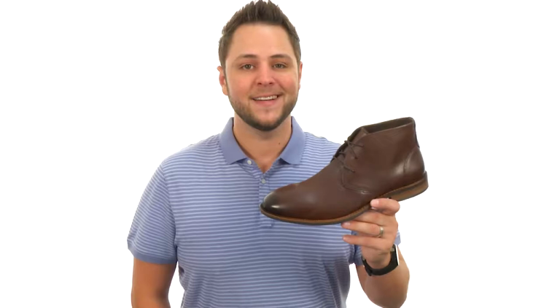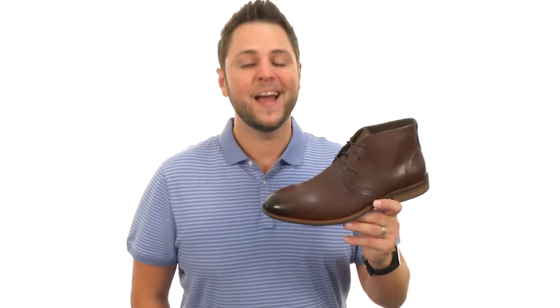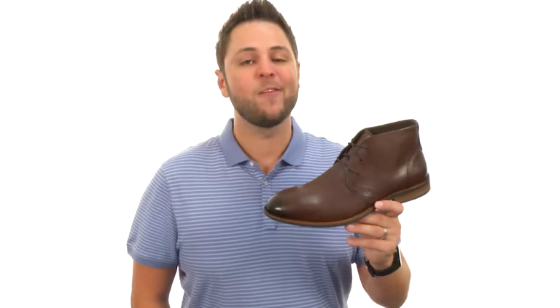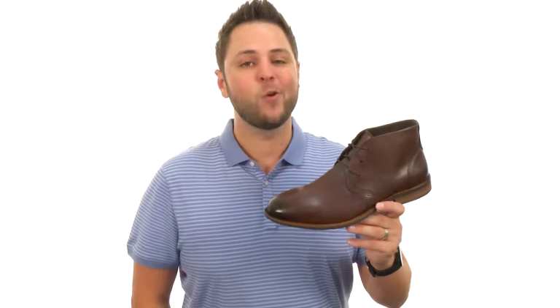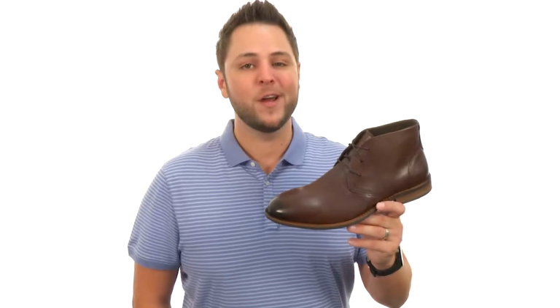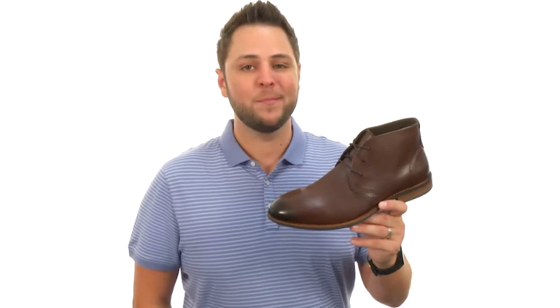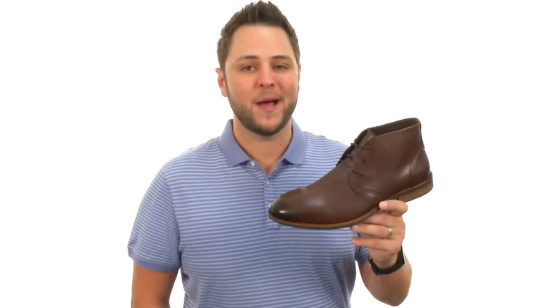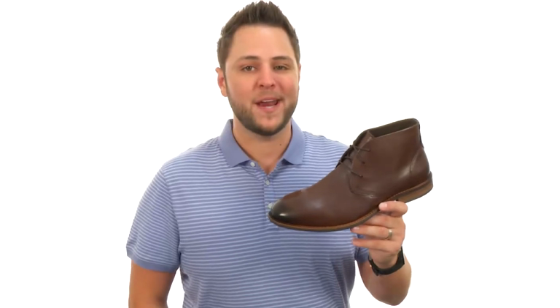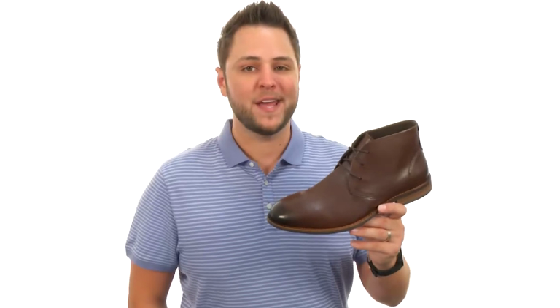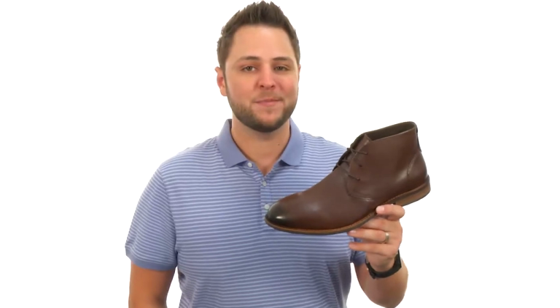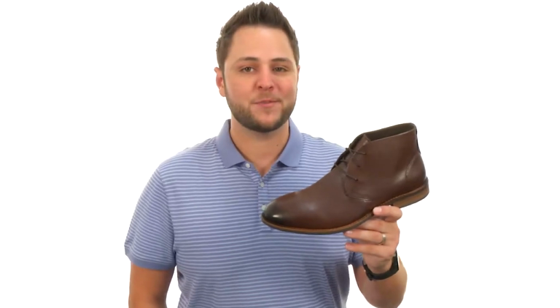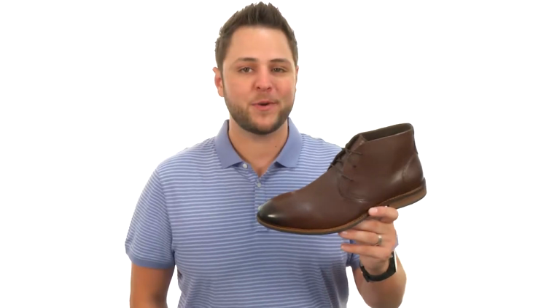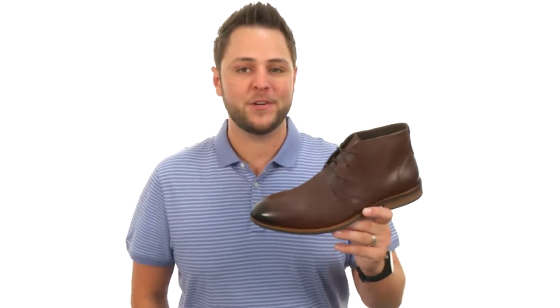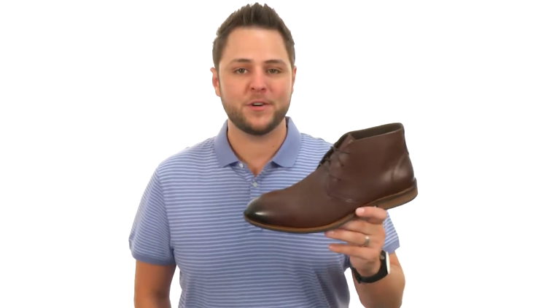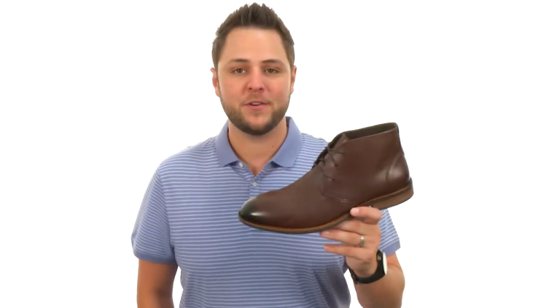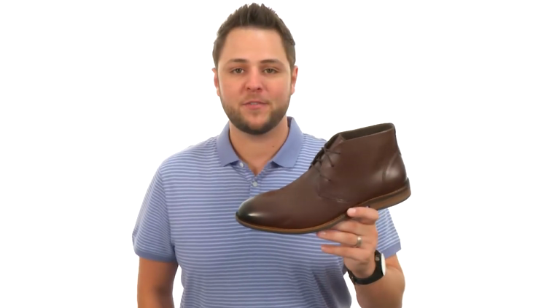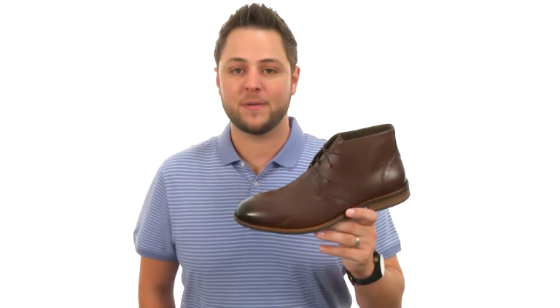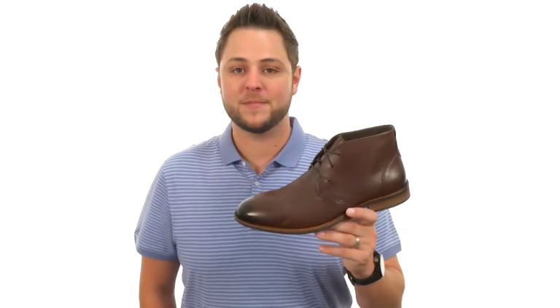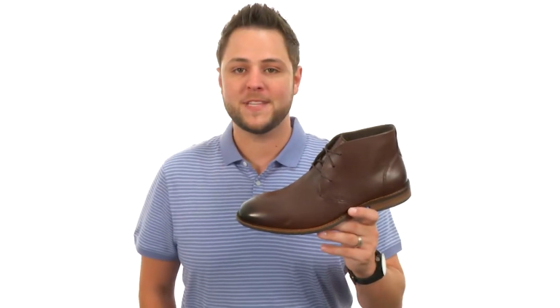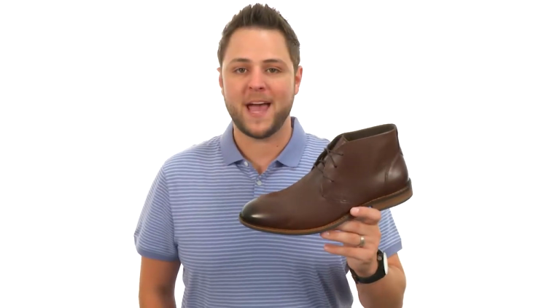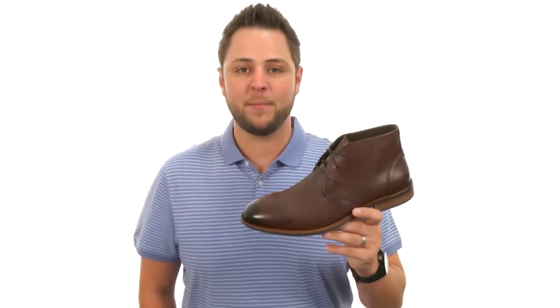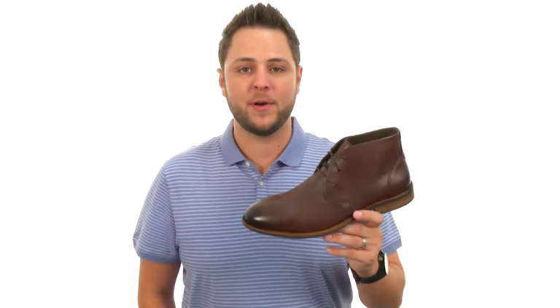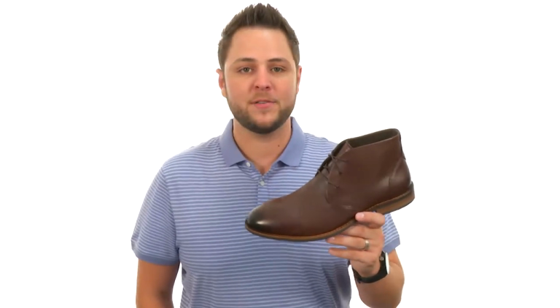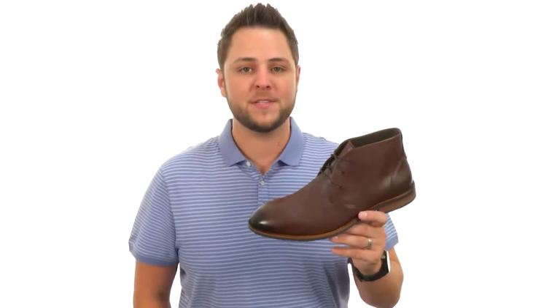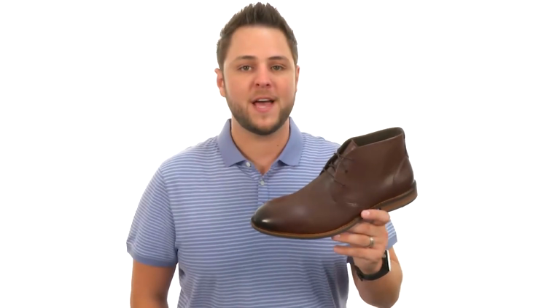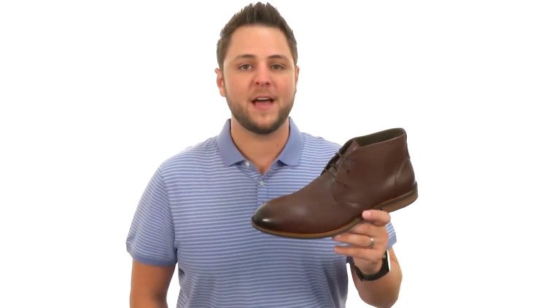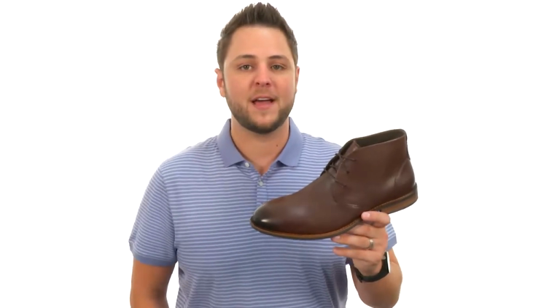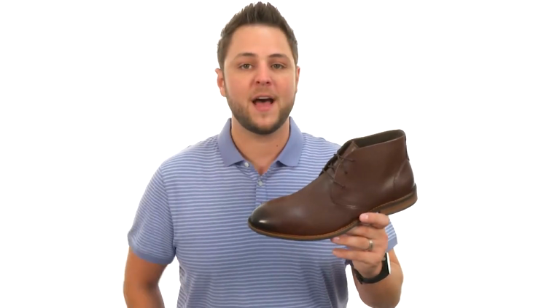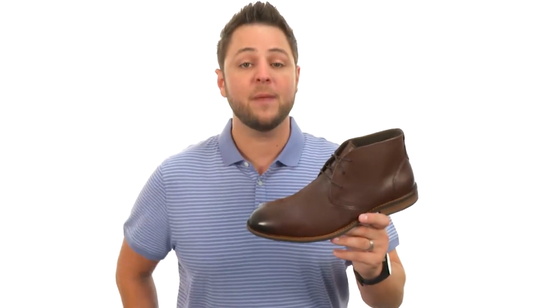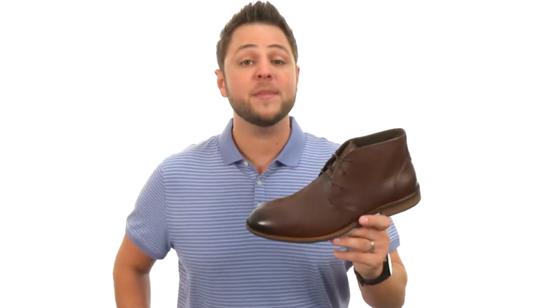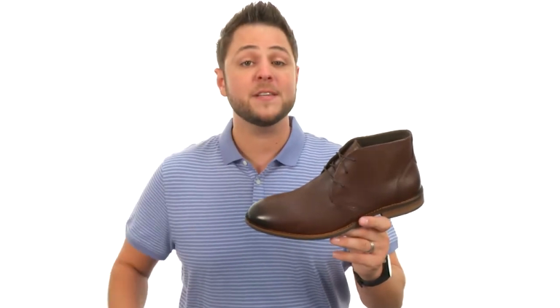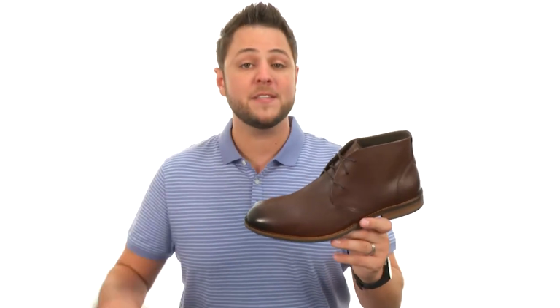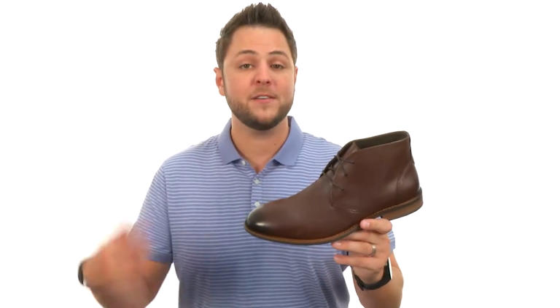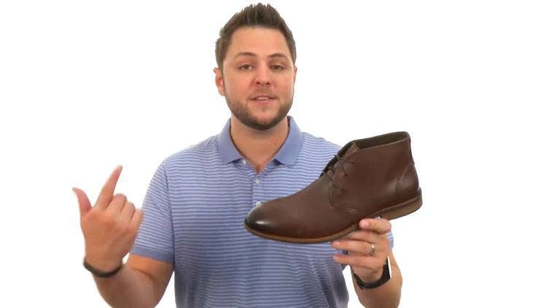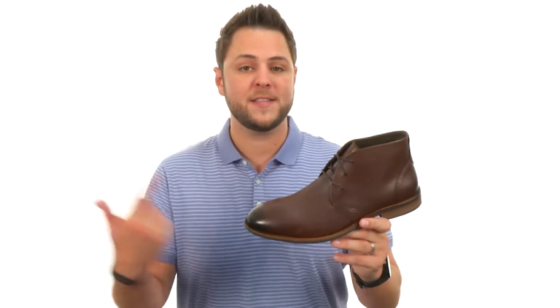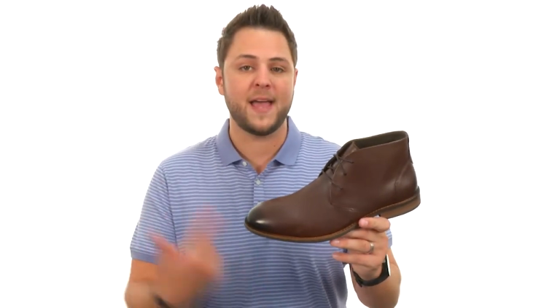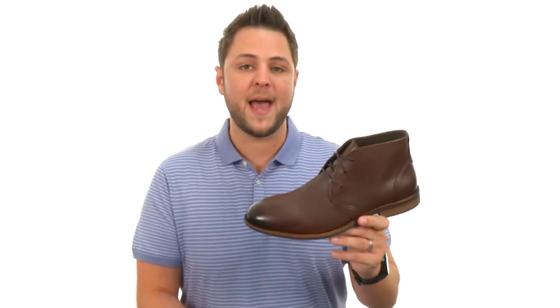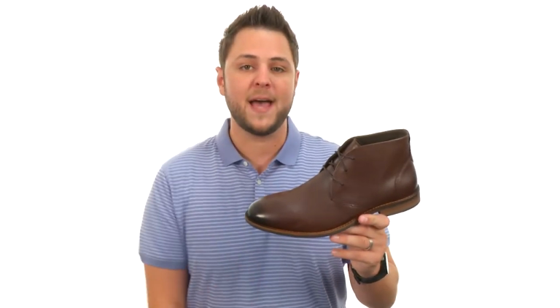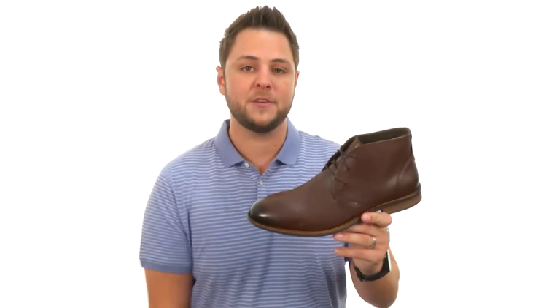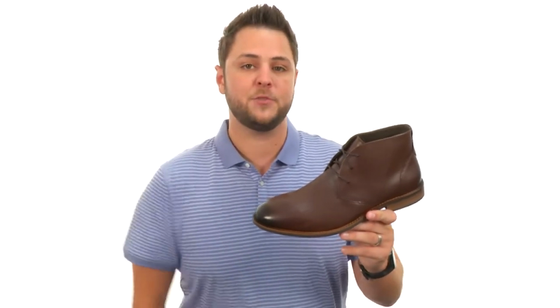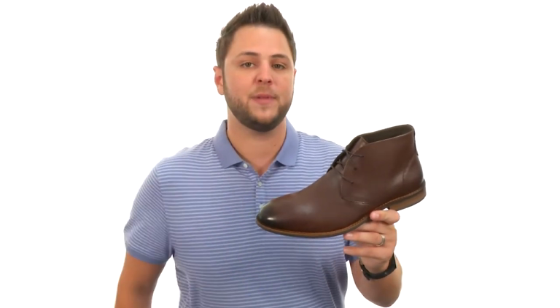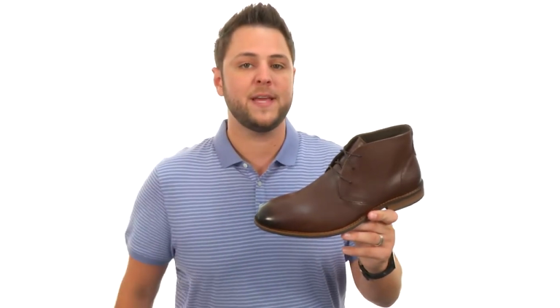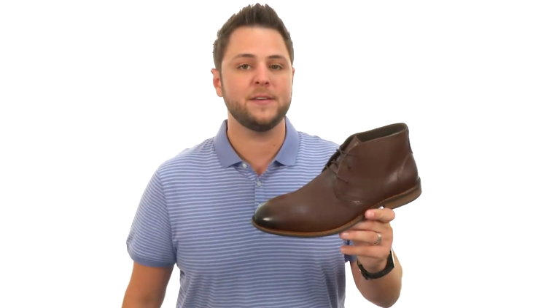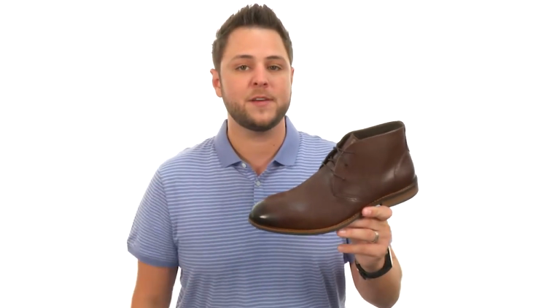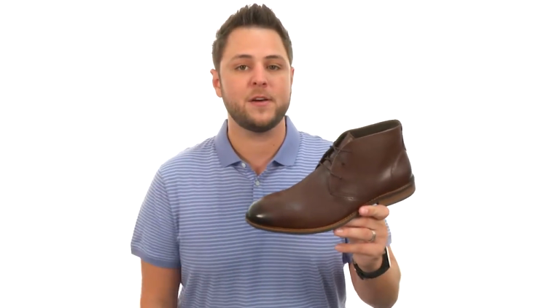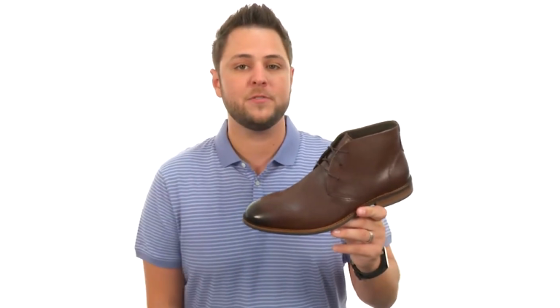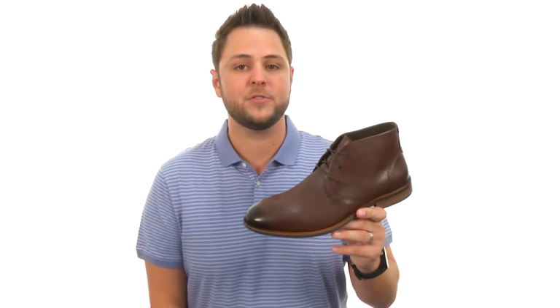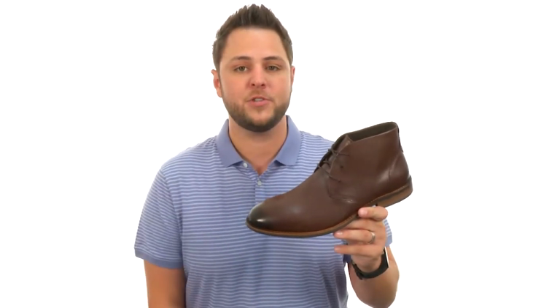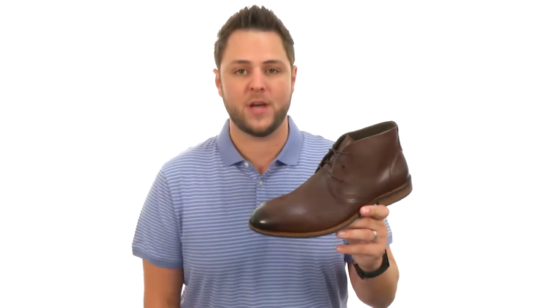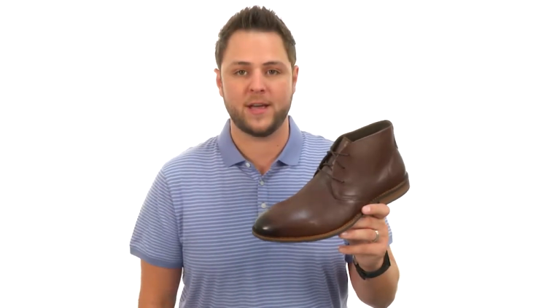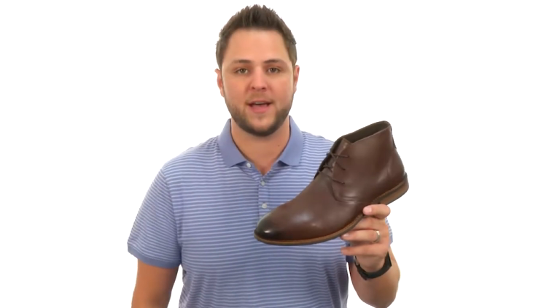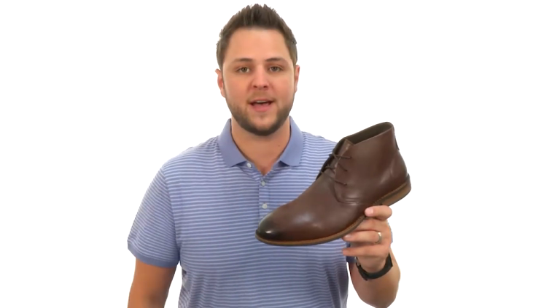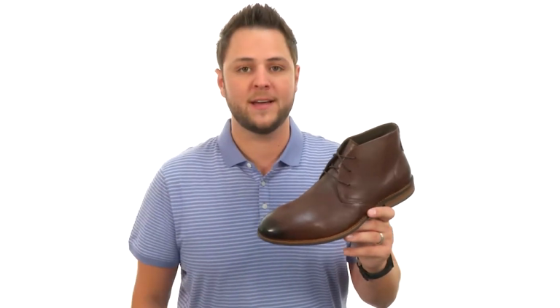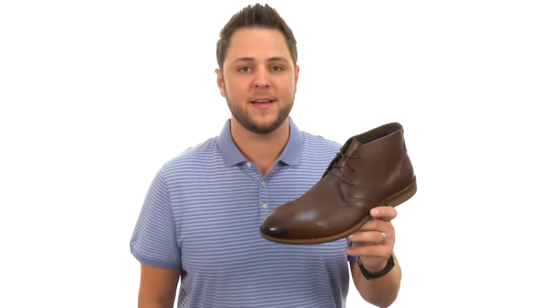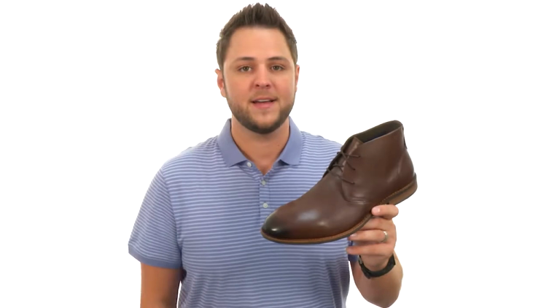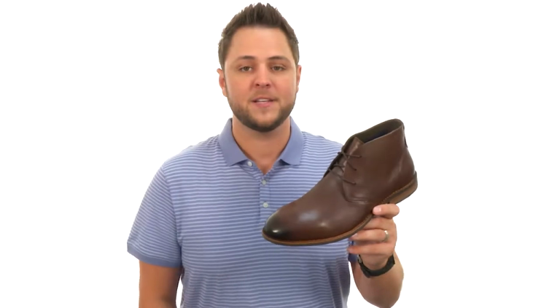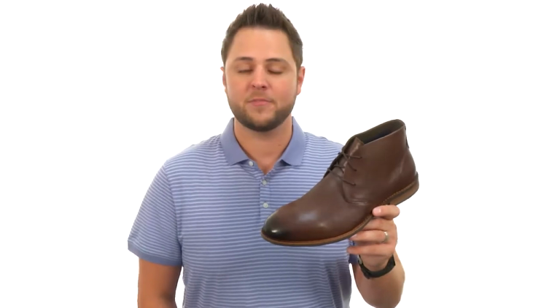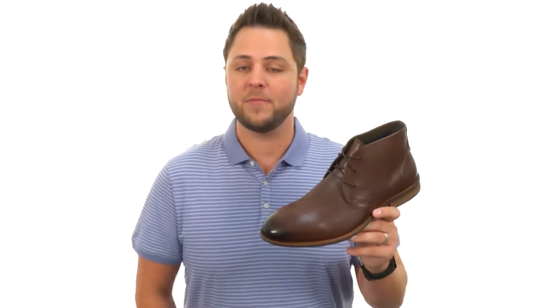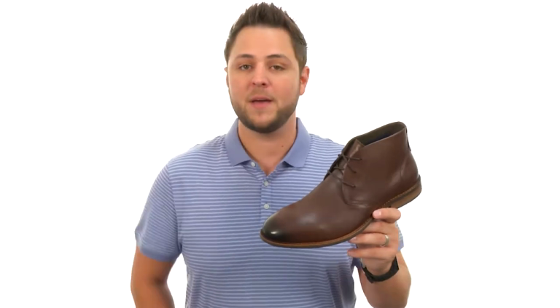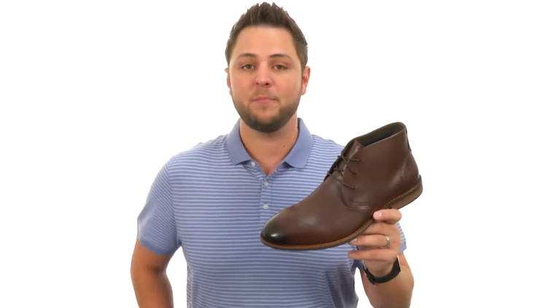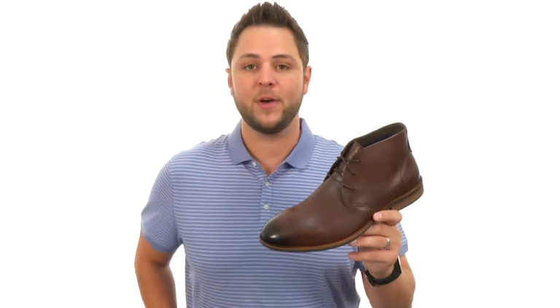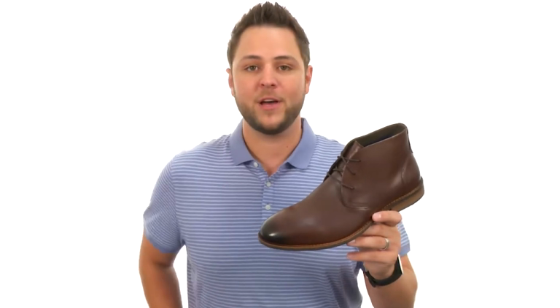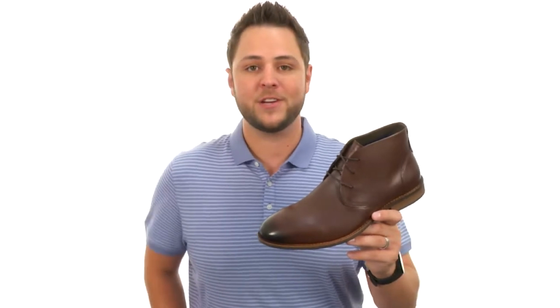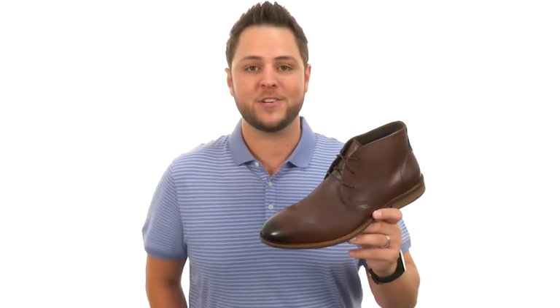Hey everyone, my name is Richard from zappos.com, and this here is the Hatch Plain Toe Chukka from Nunbush.